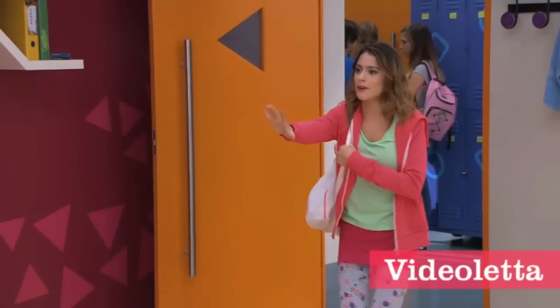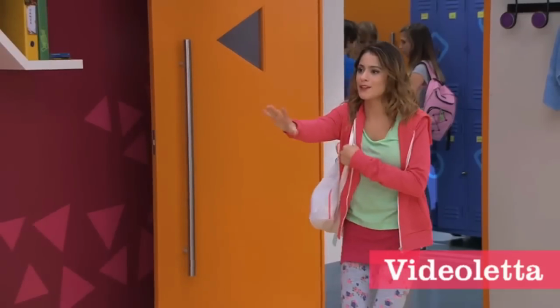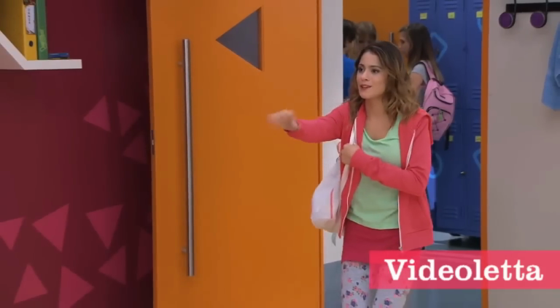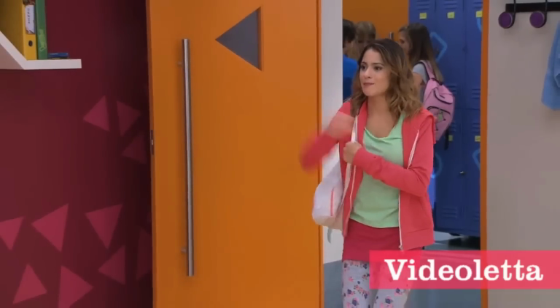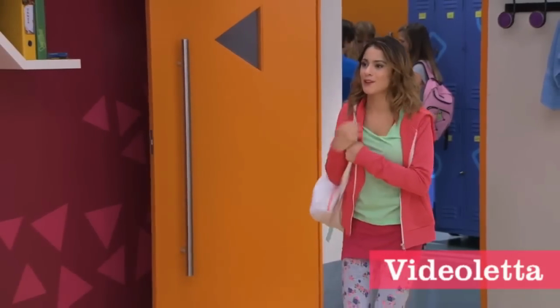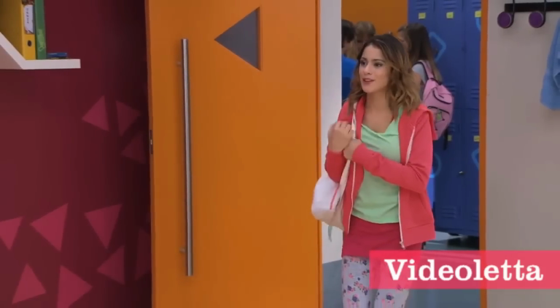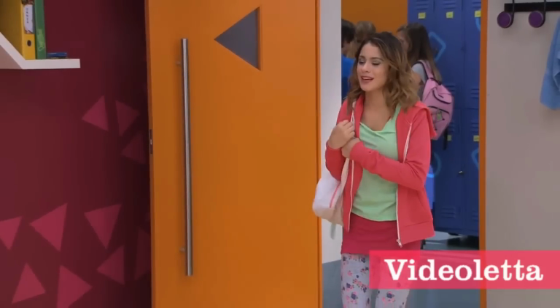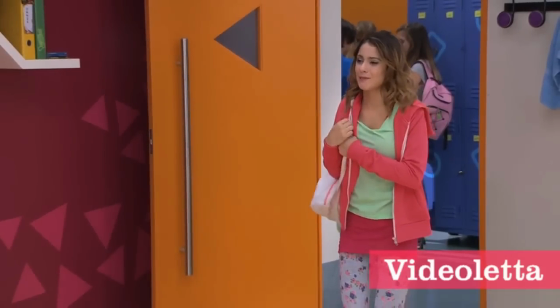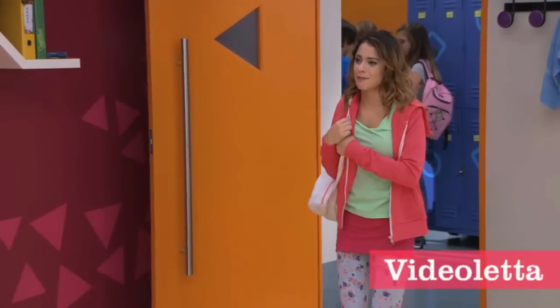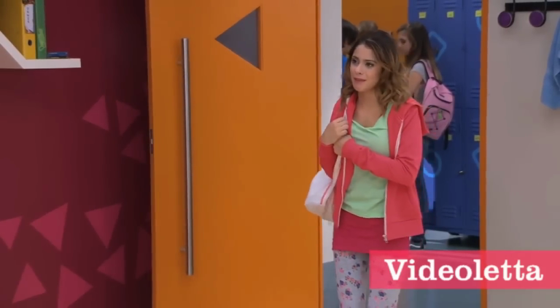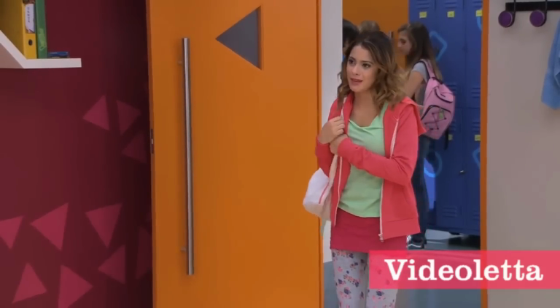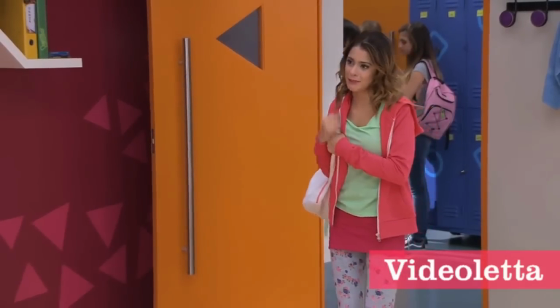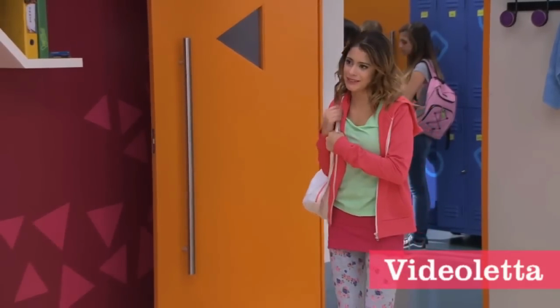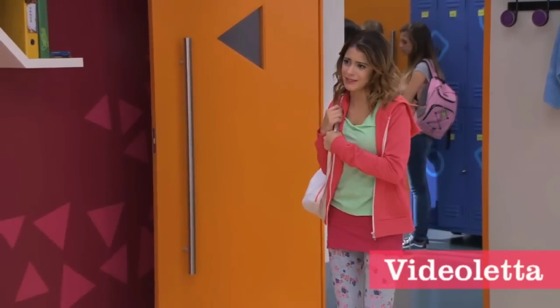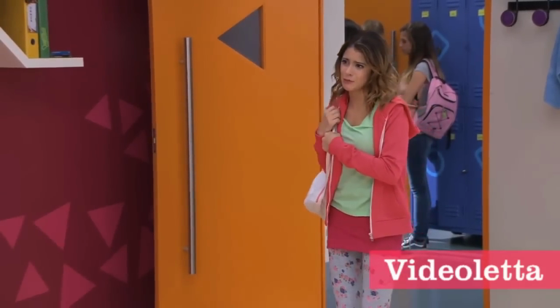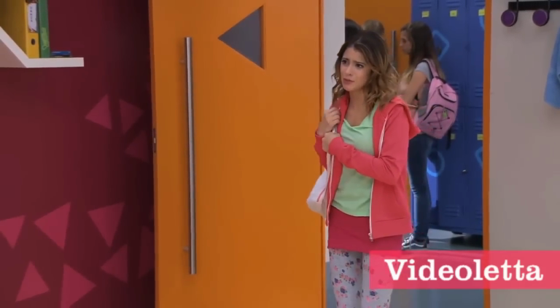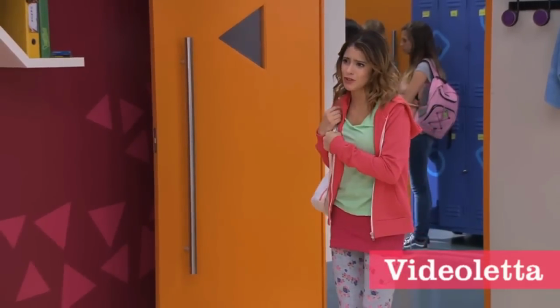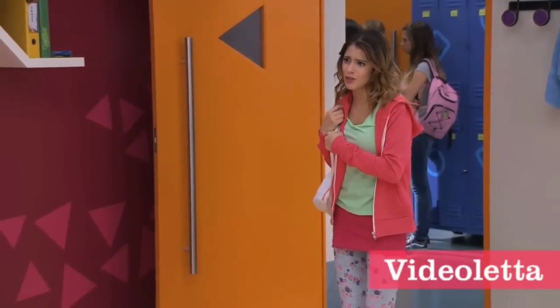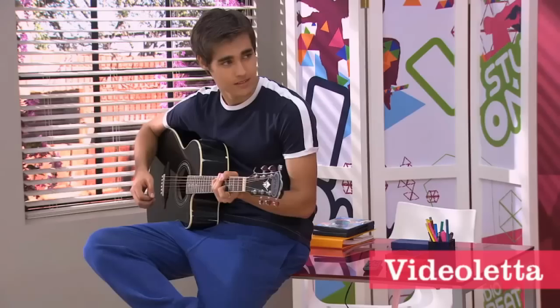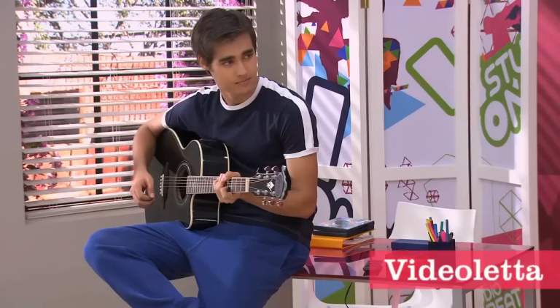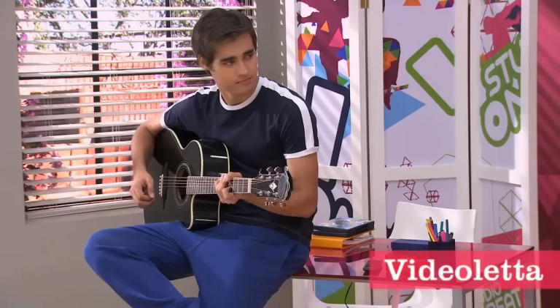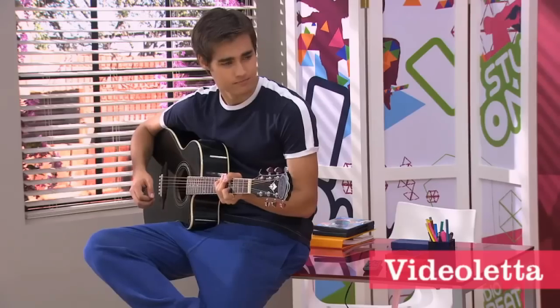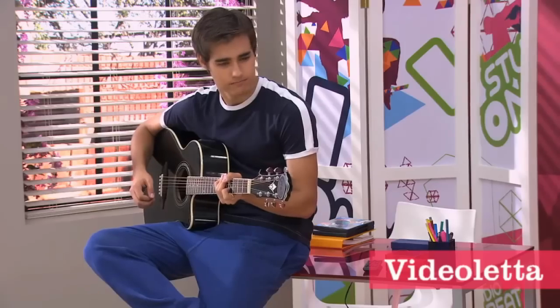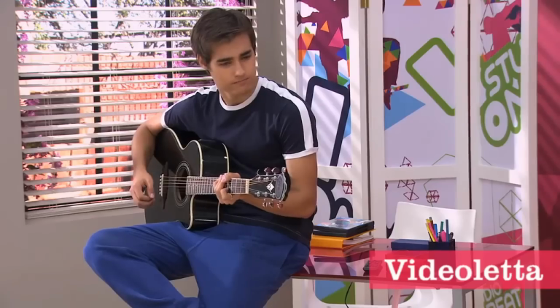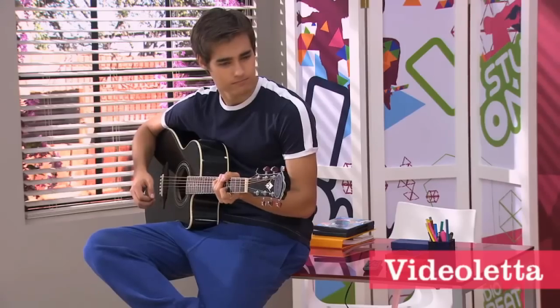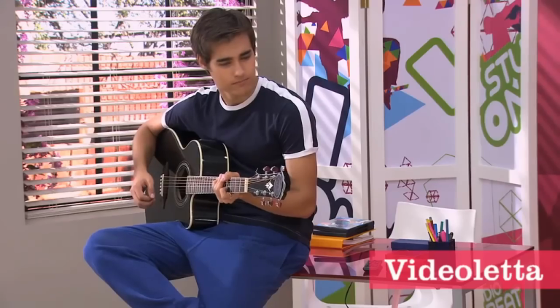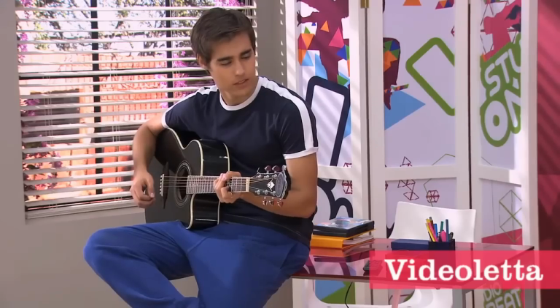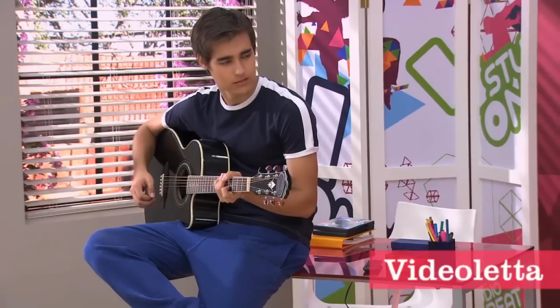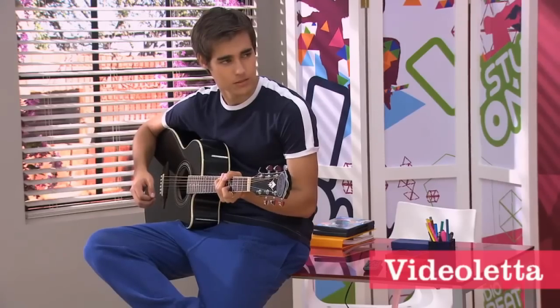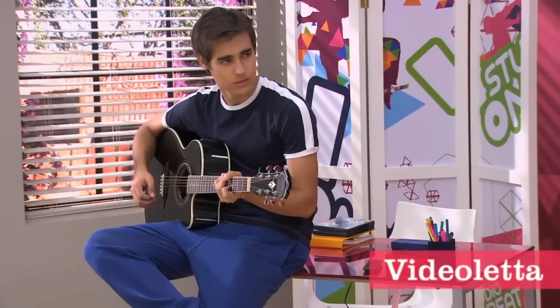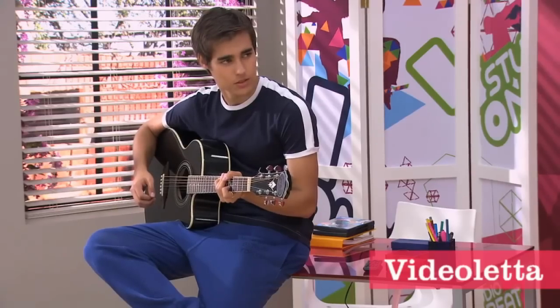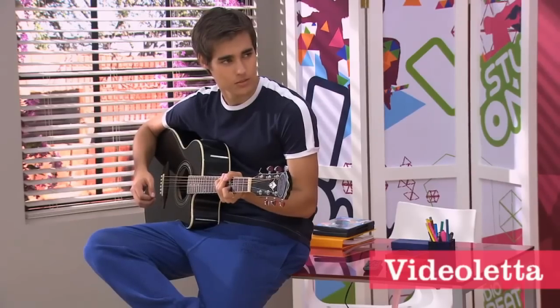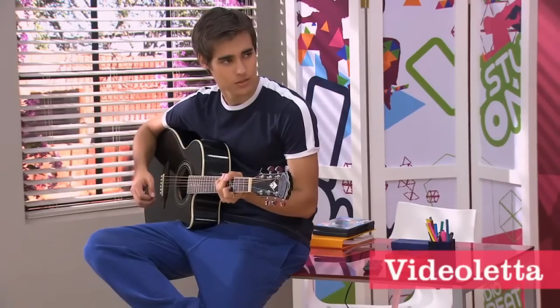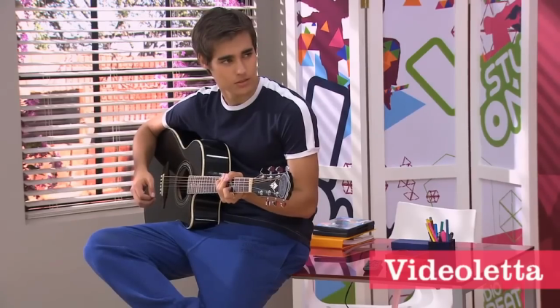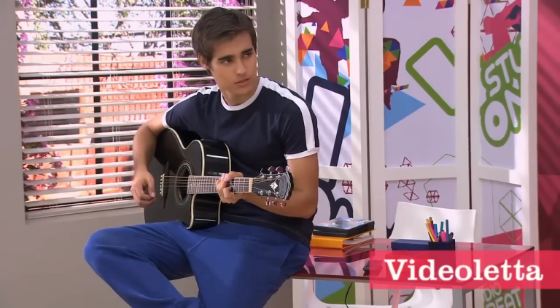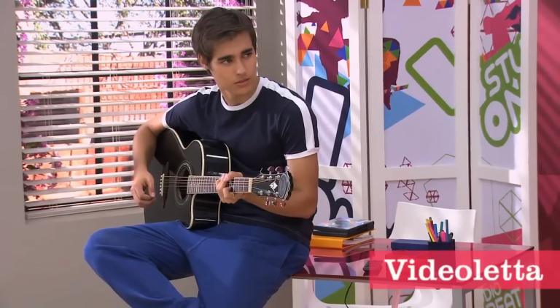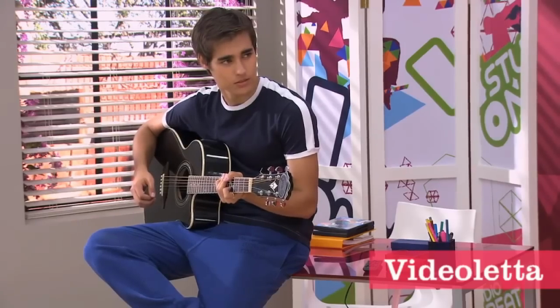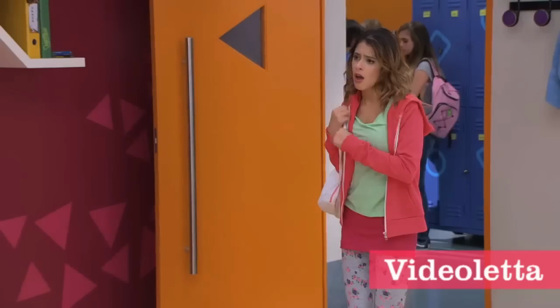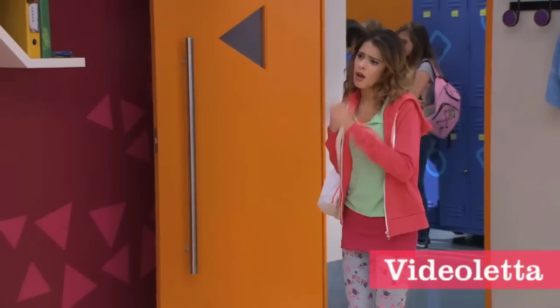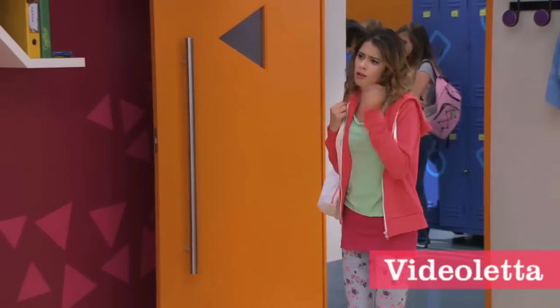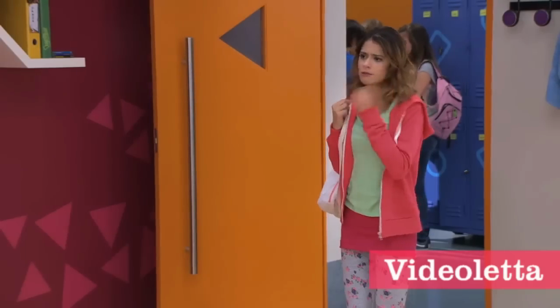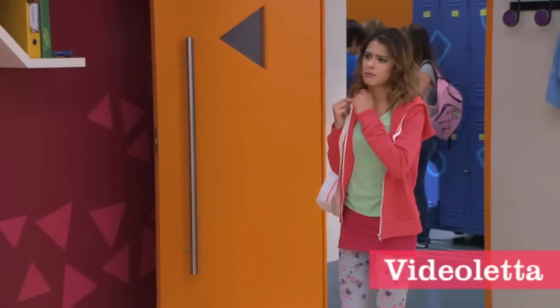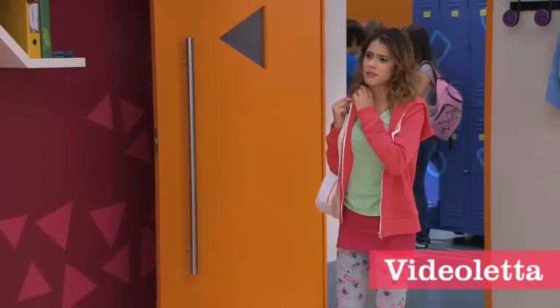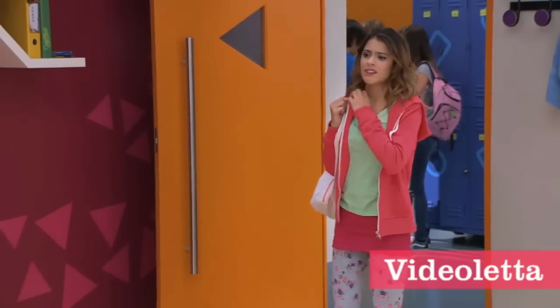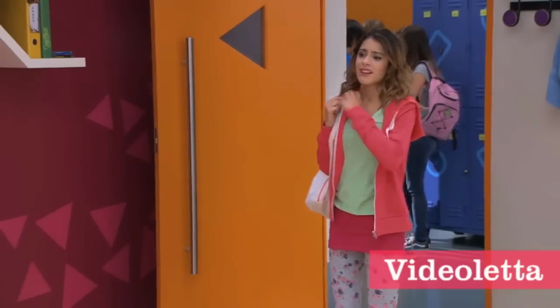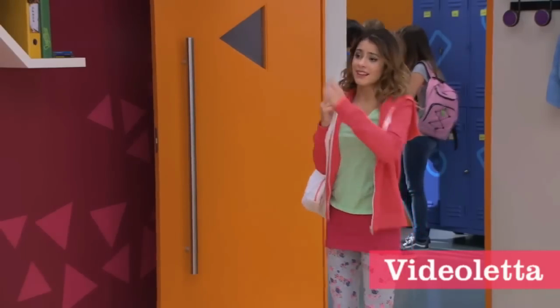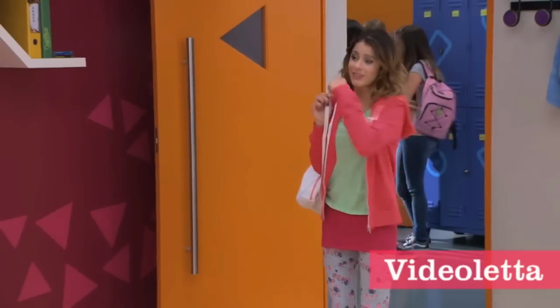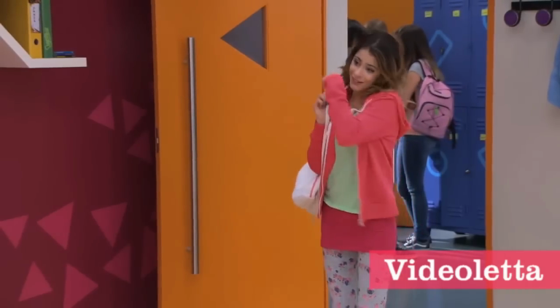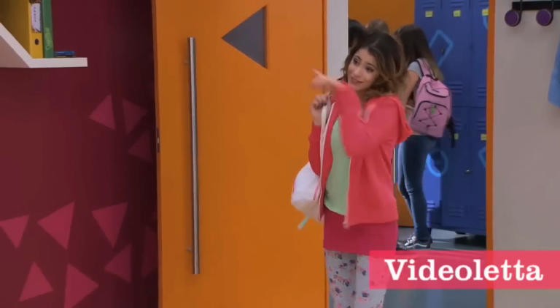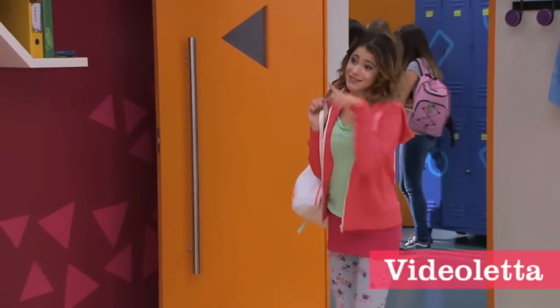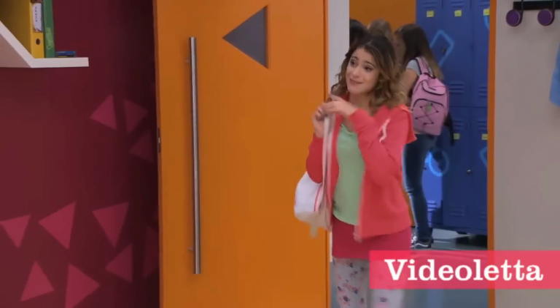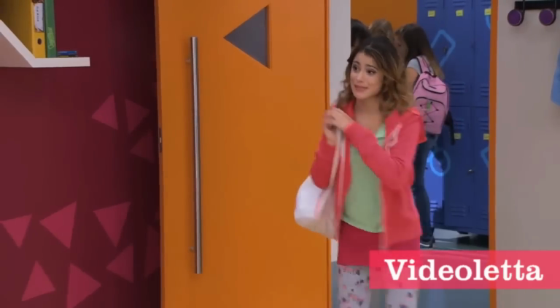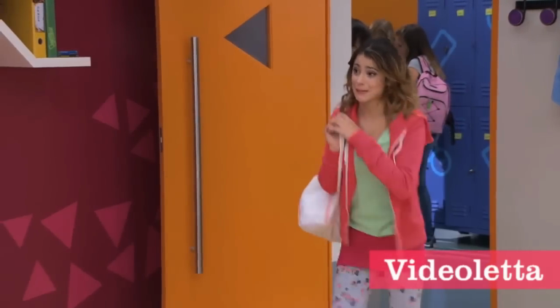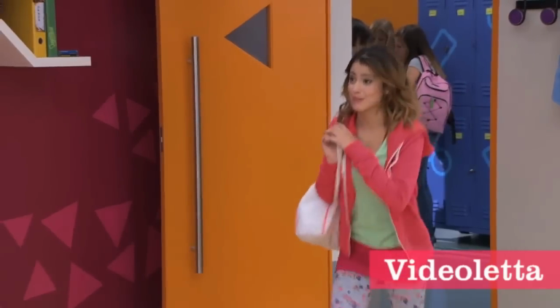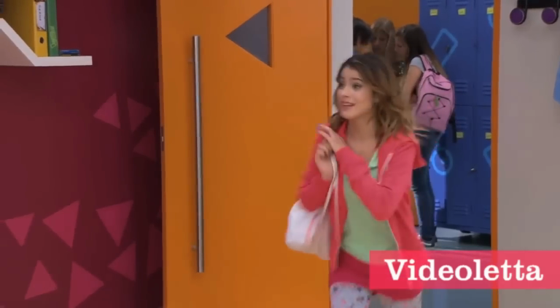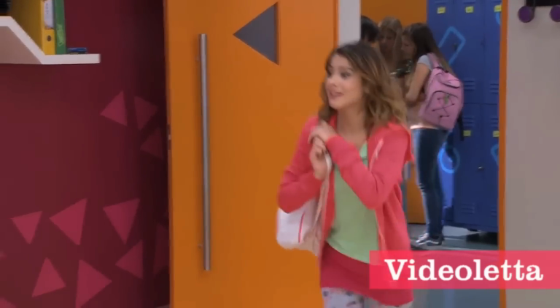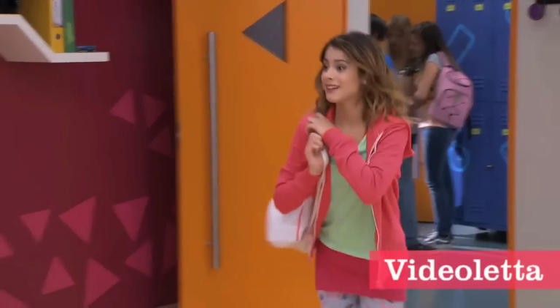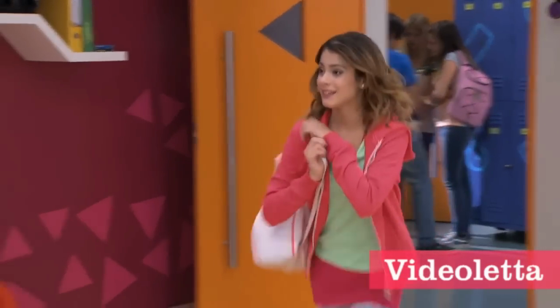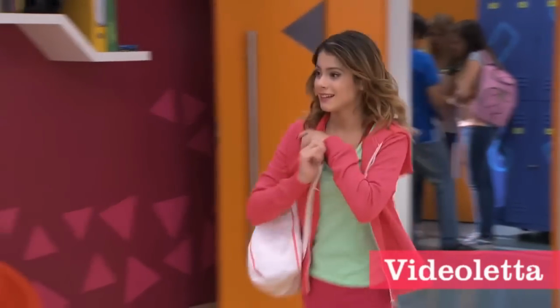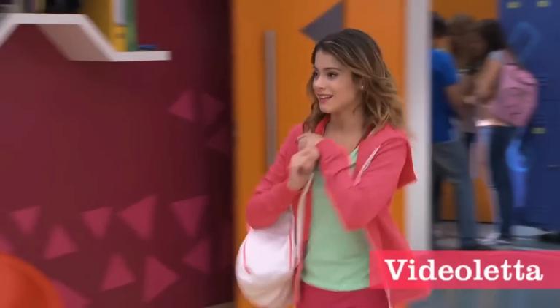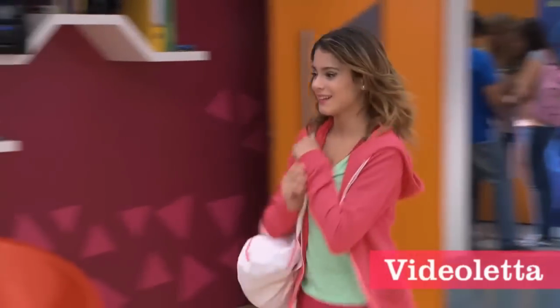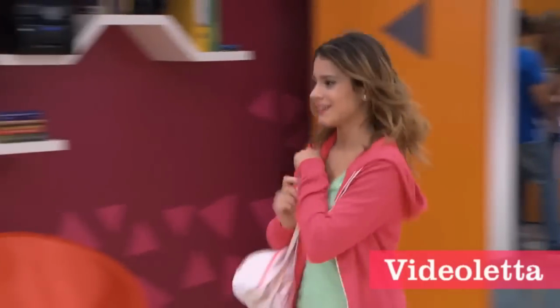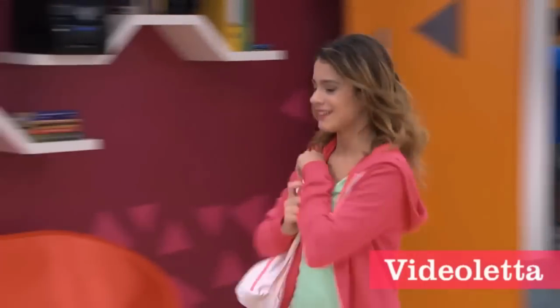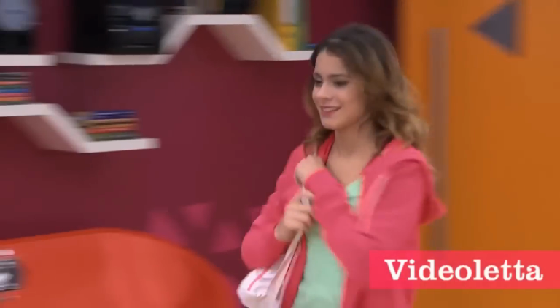Sorry, sorry. Am I really late? No, about five minutes. Oh, well, I'll put this down and we can start. Okay.